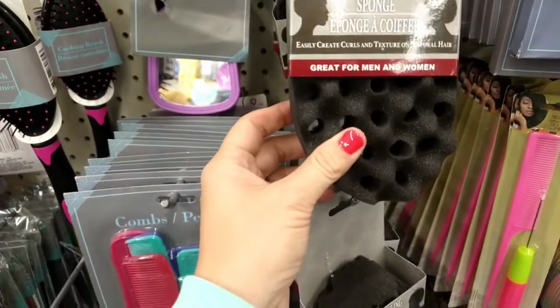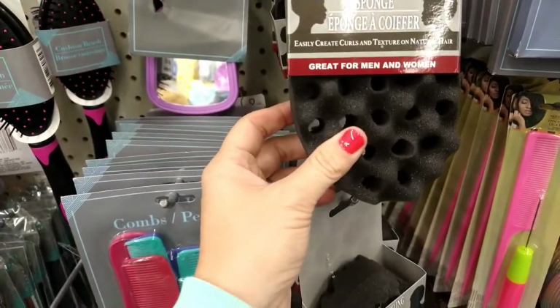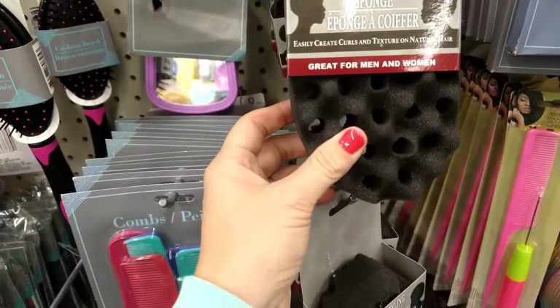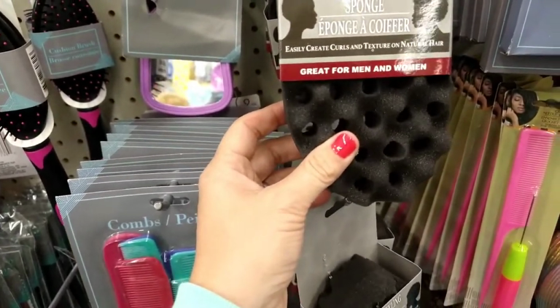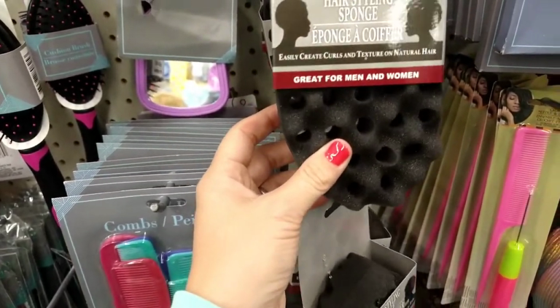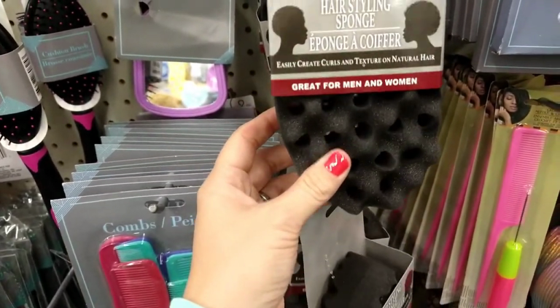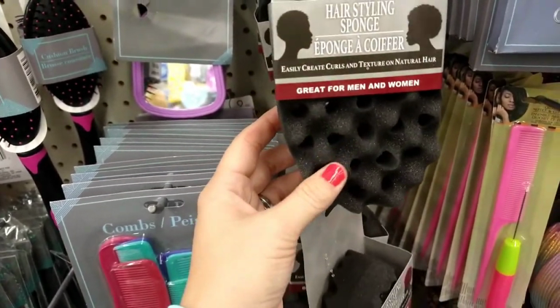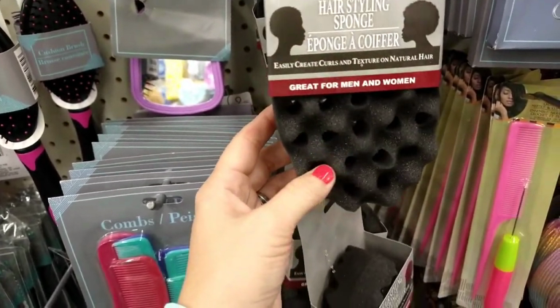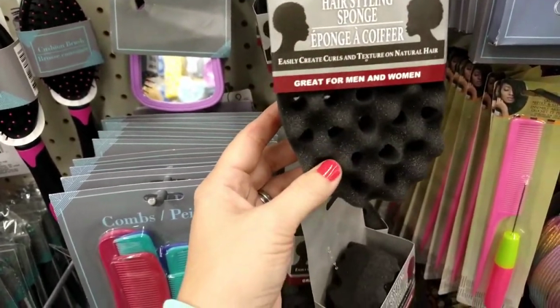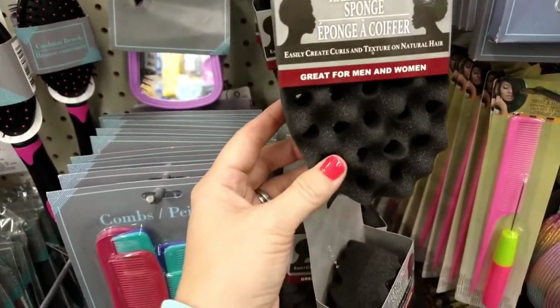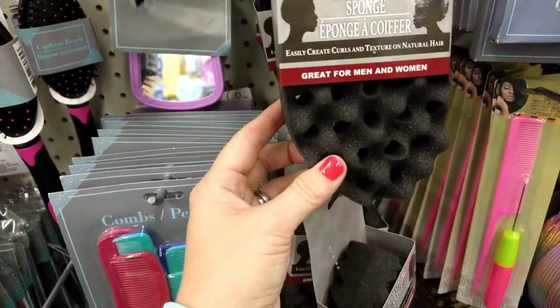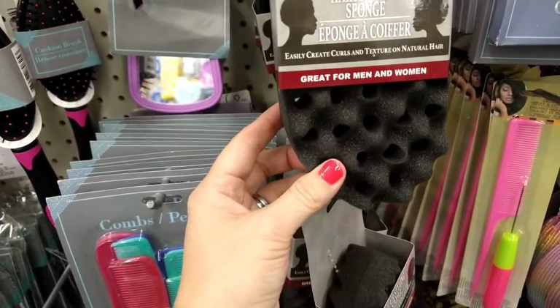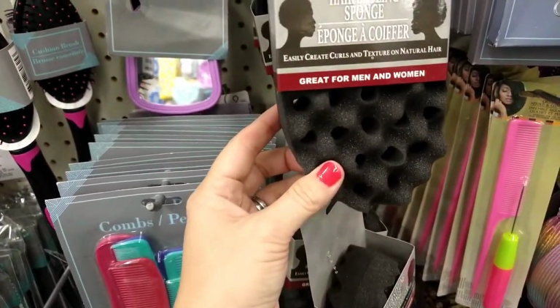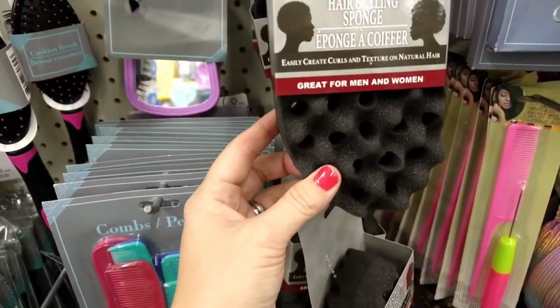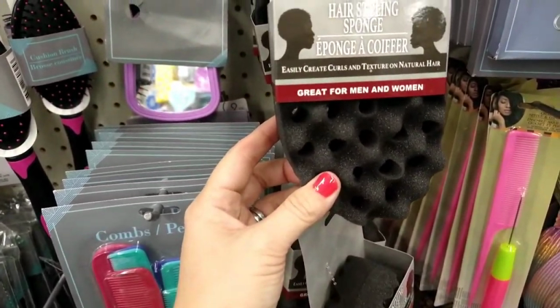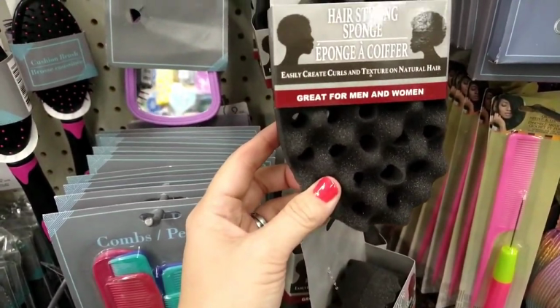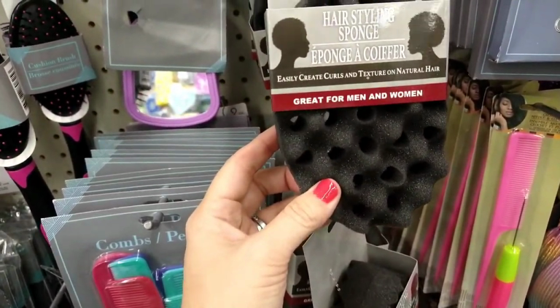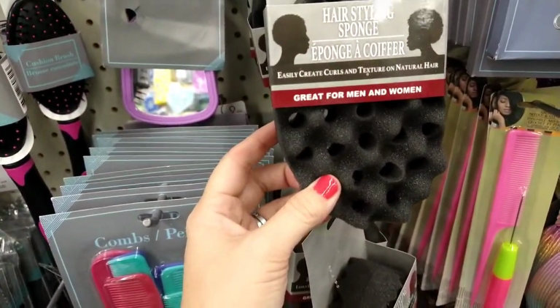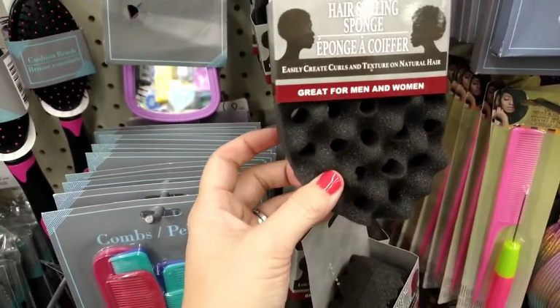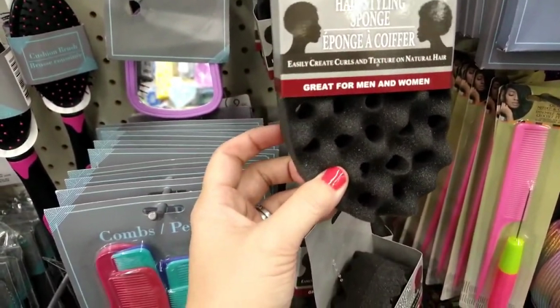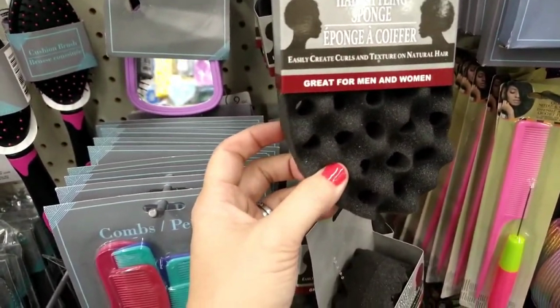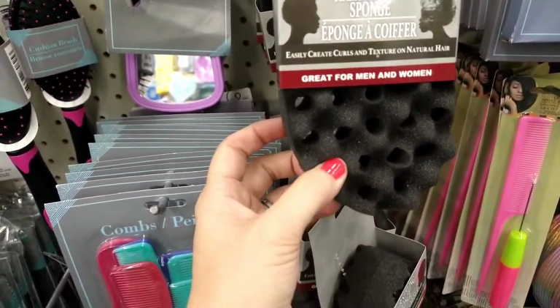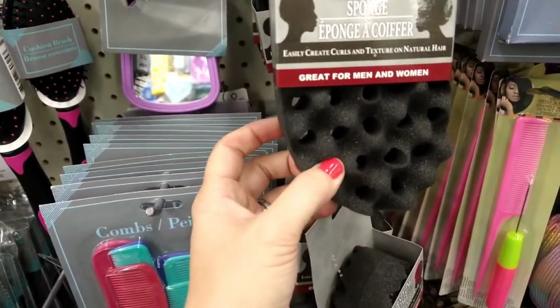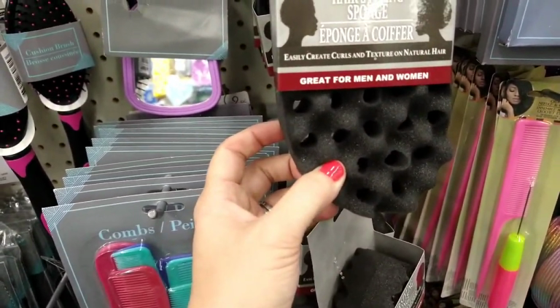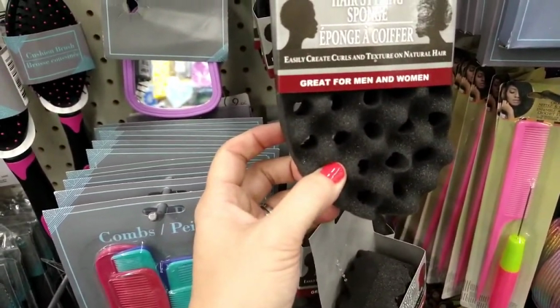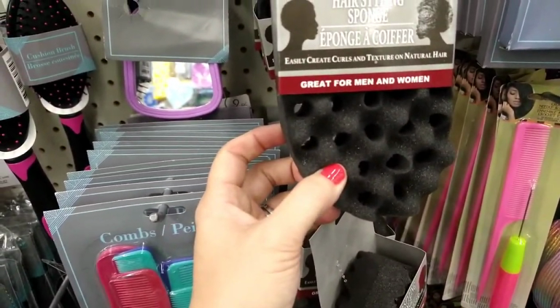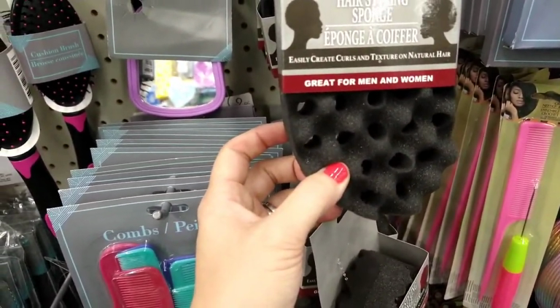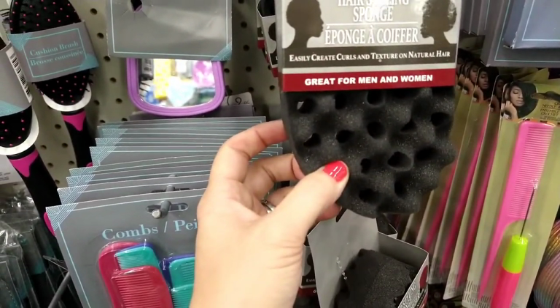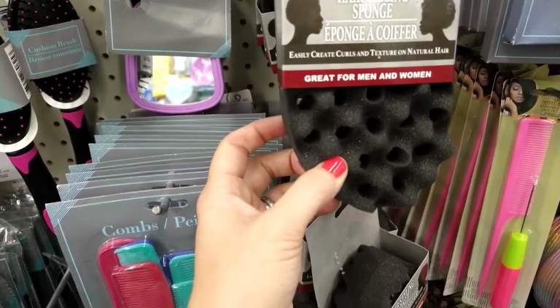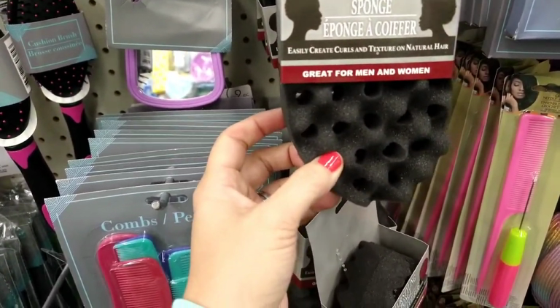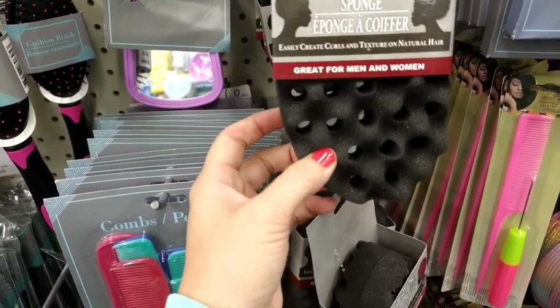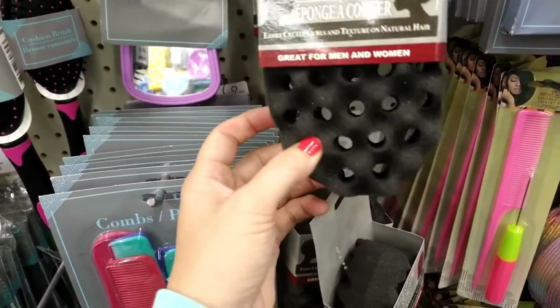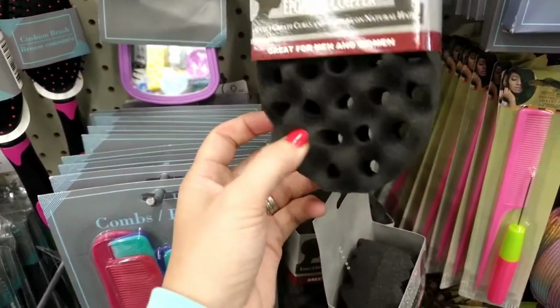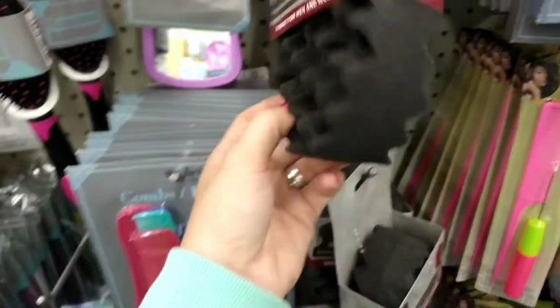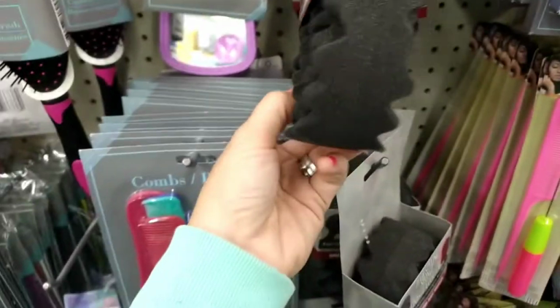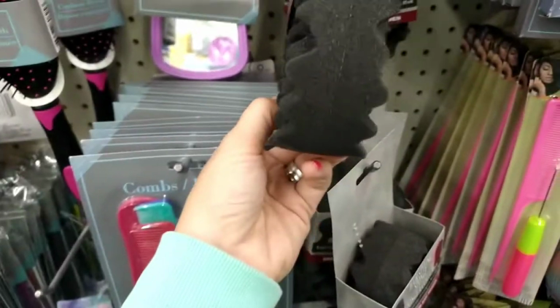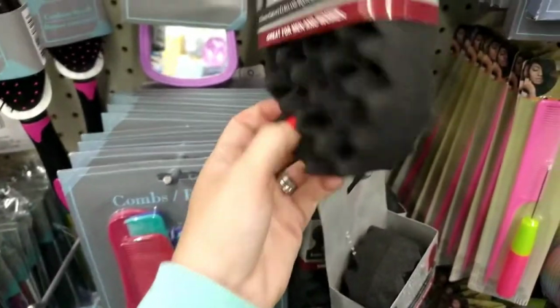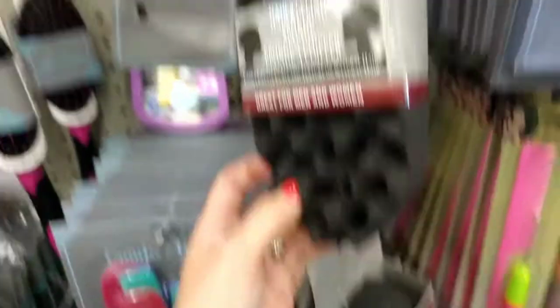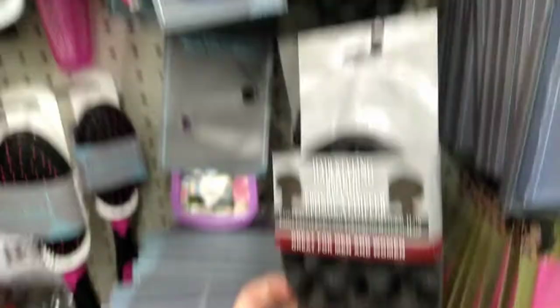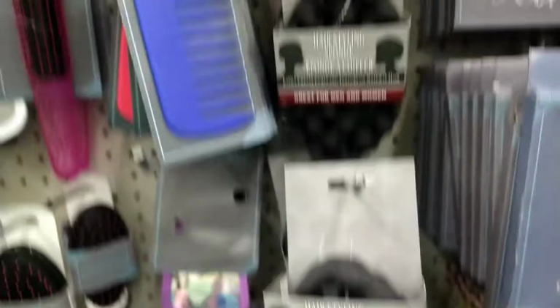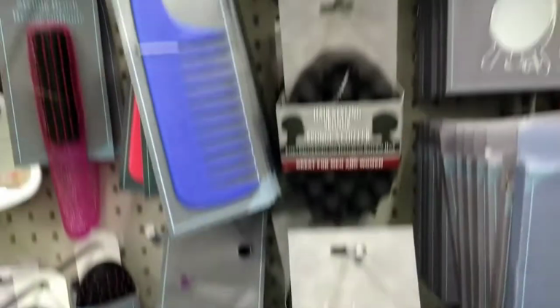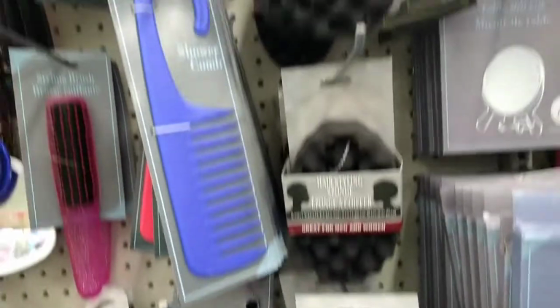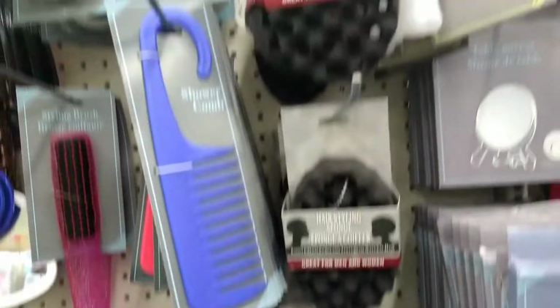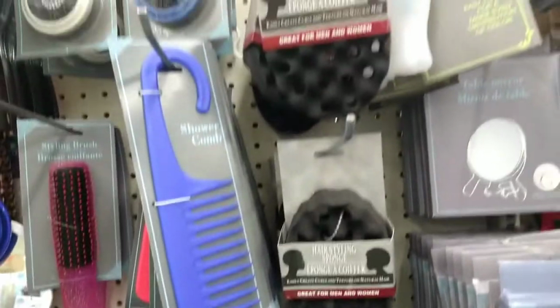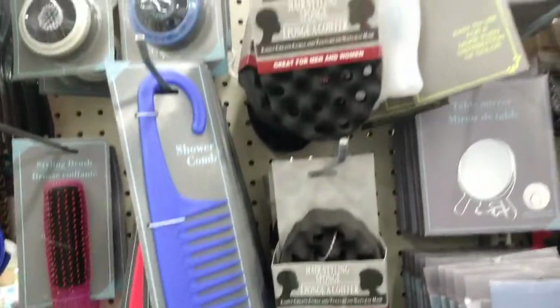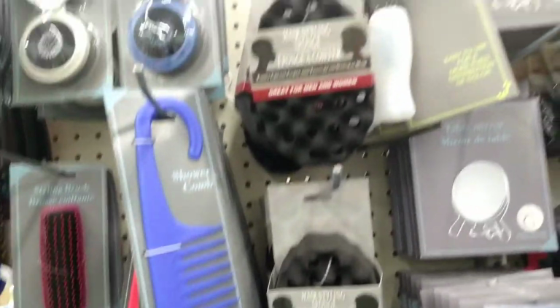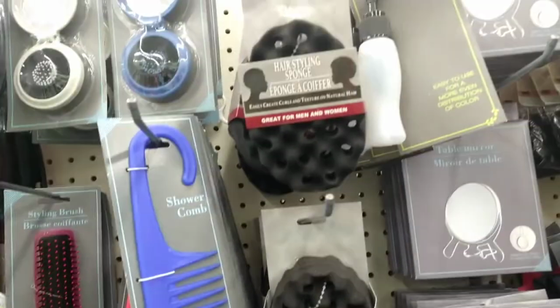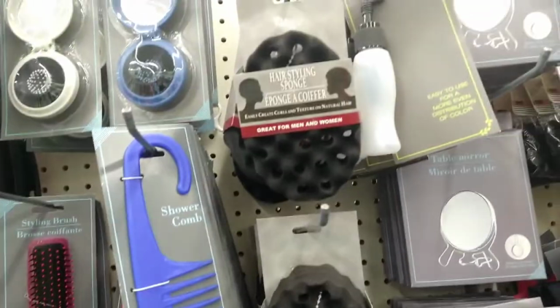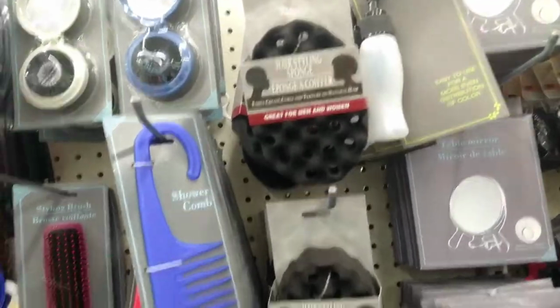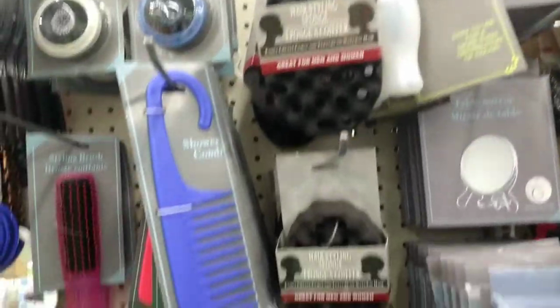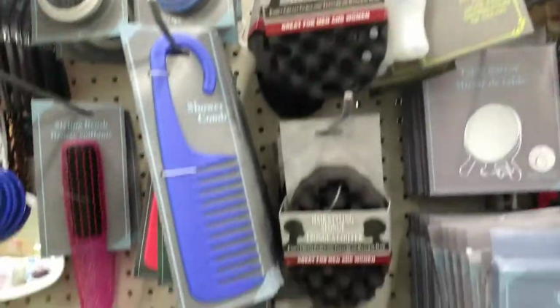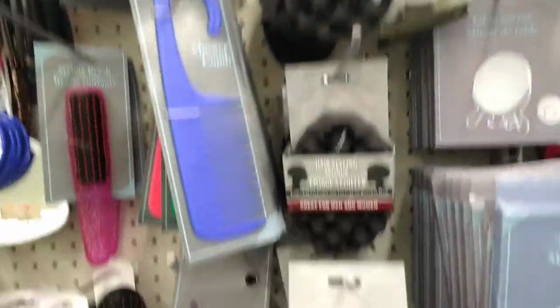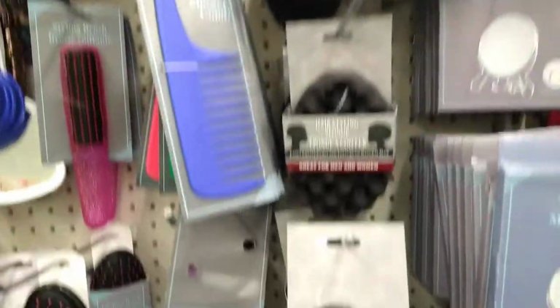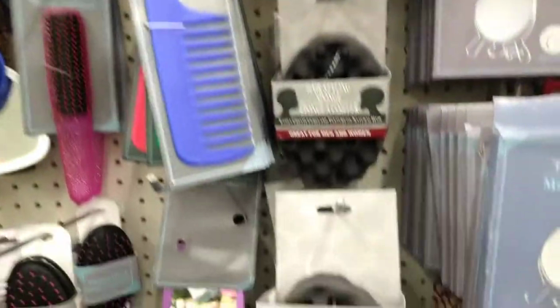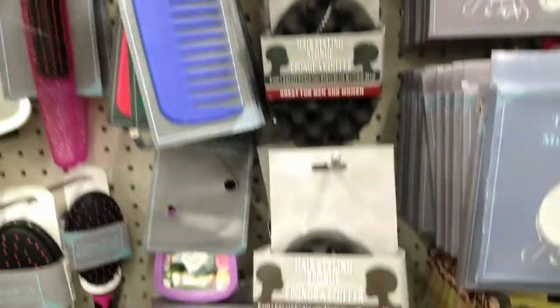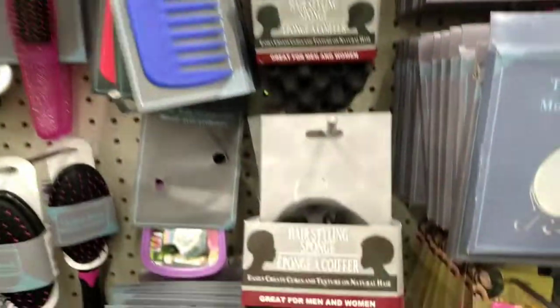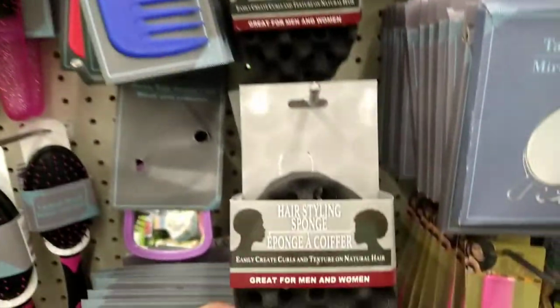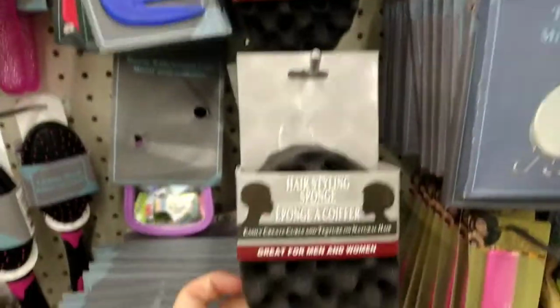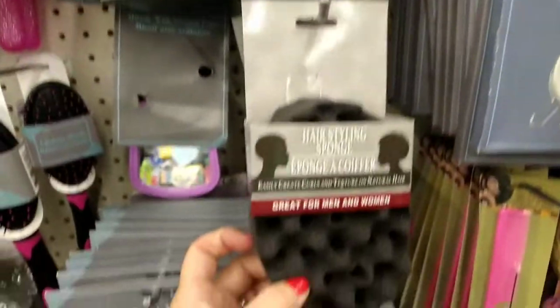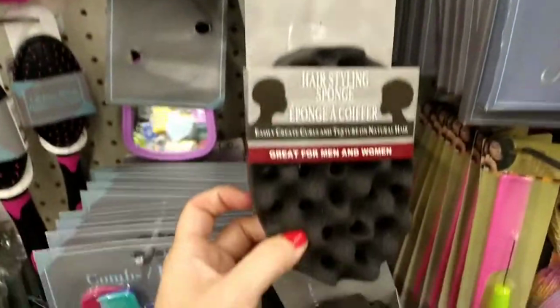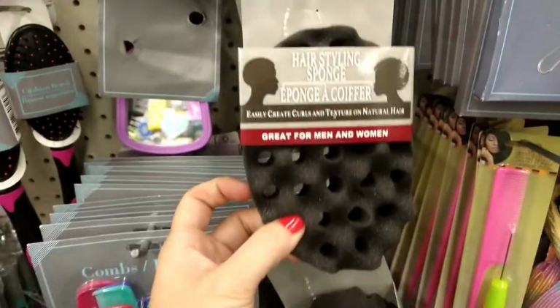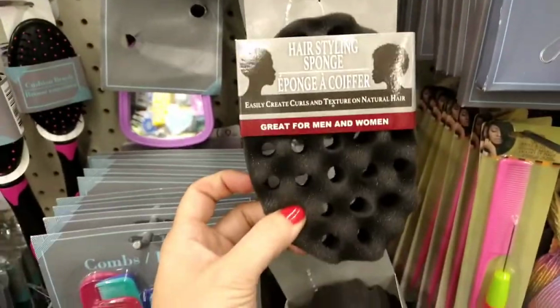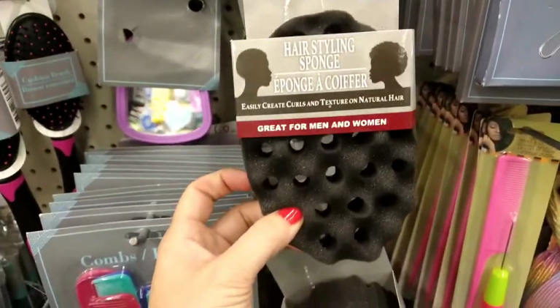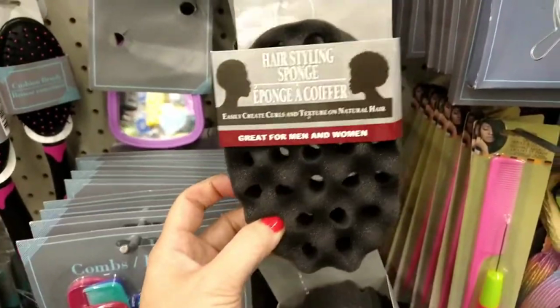This looks new — it's a hair styling sponge, great for men and women. They have quite a bit here and I've never seen this before.